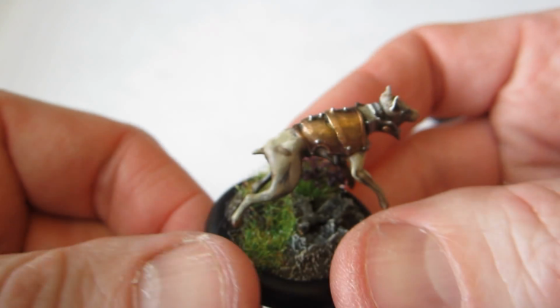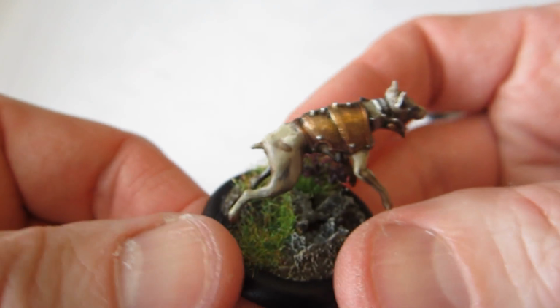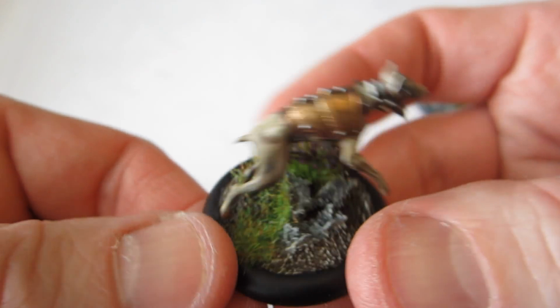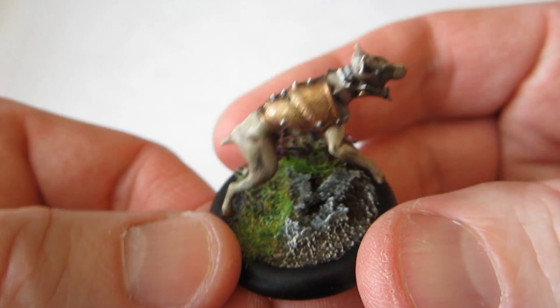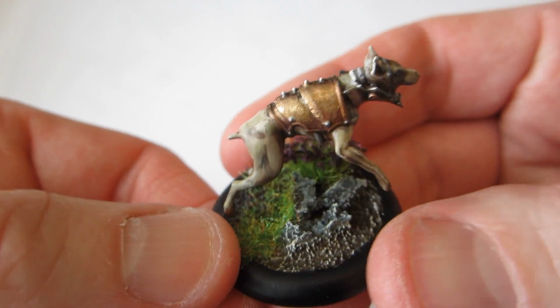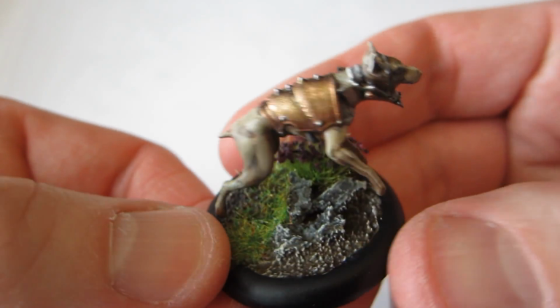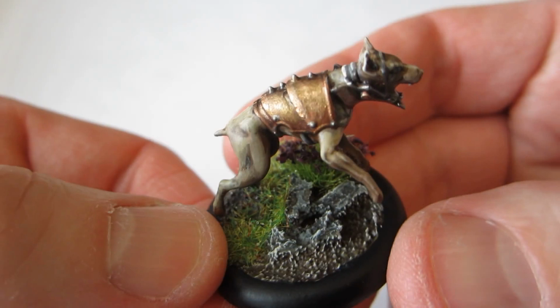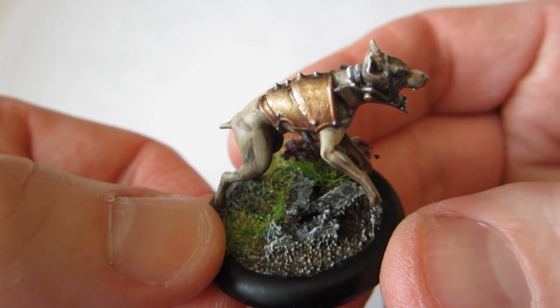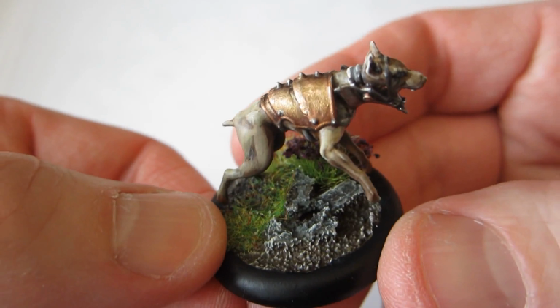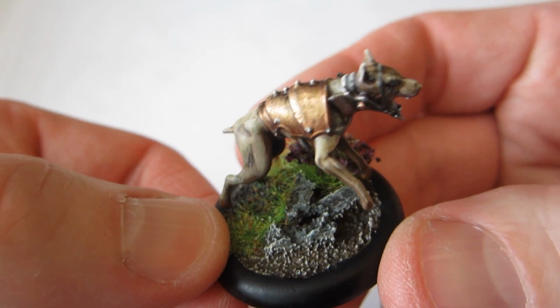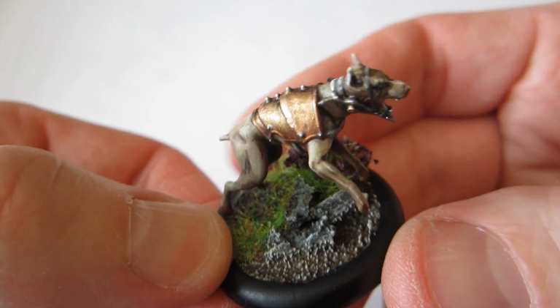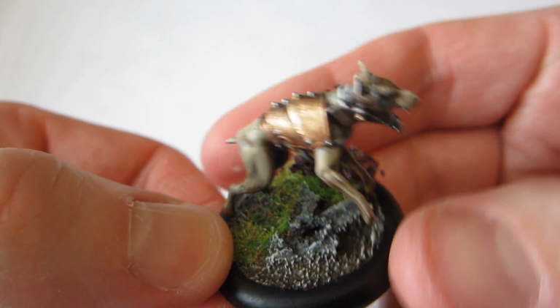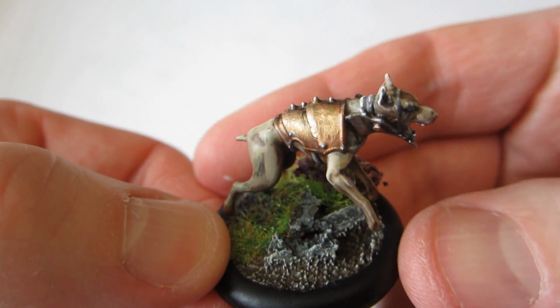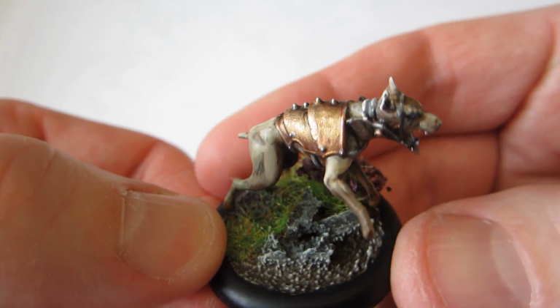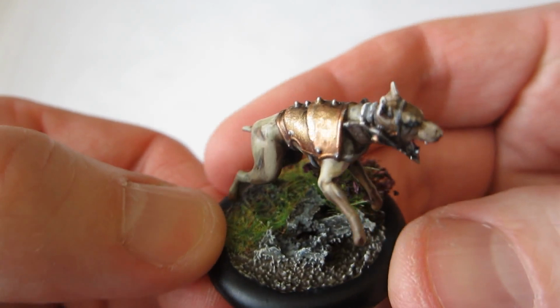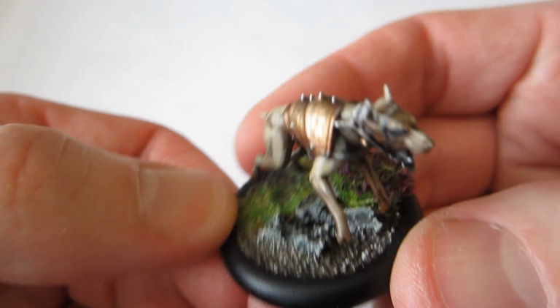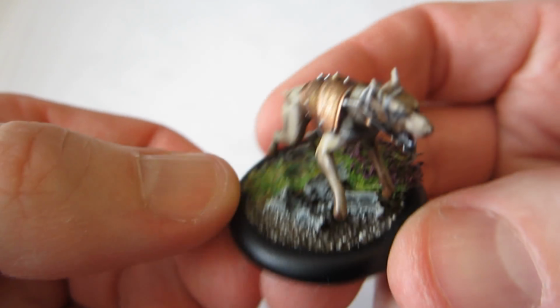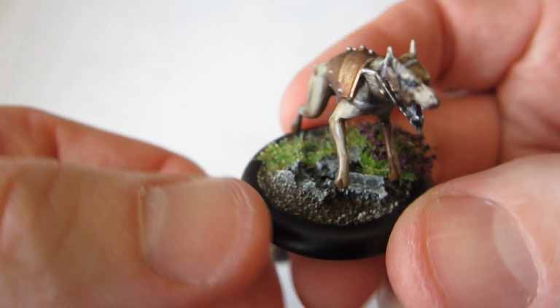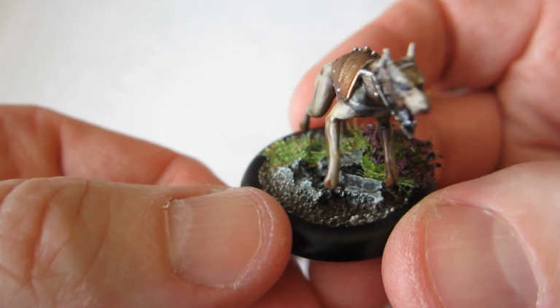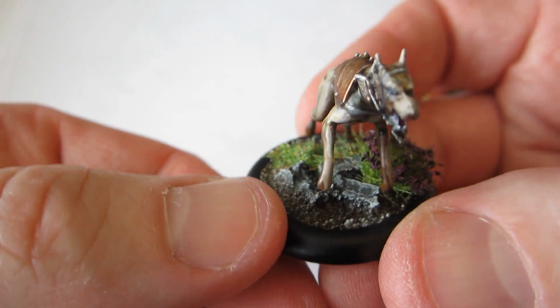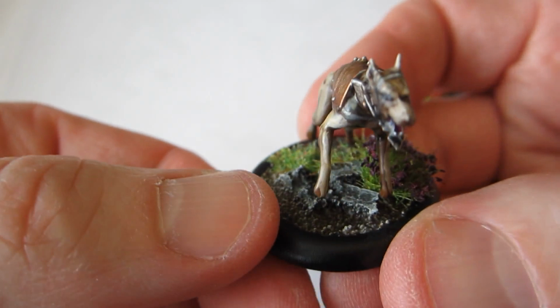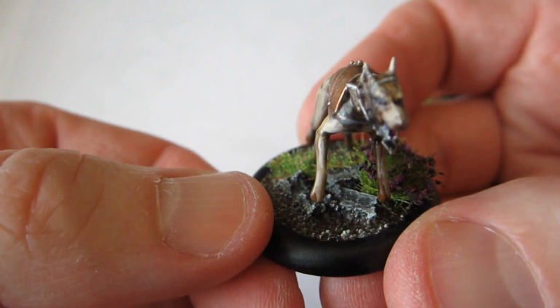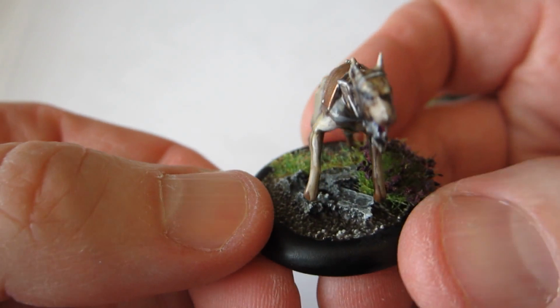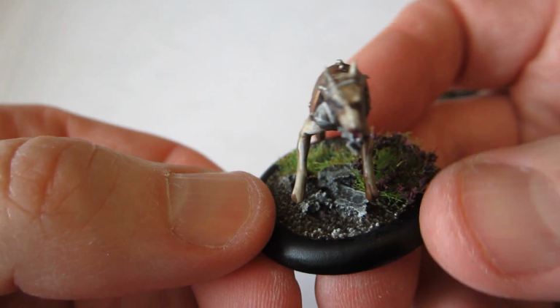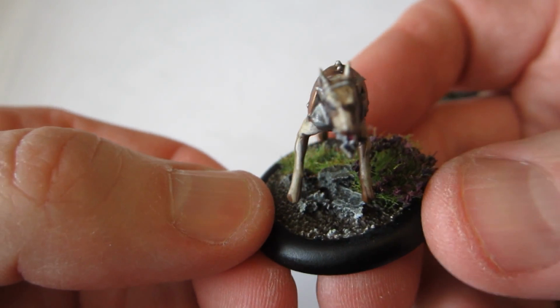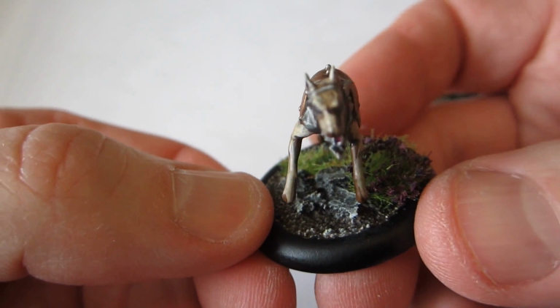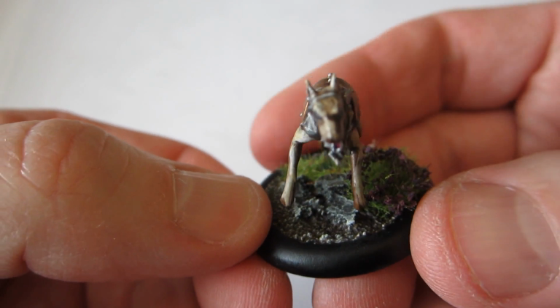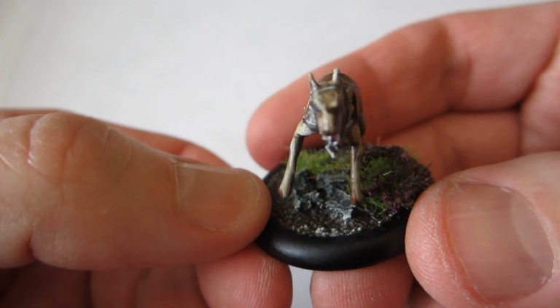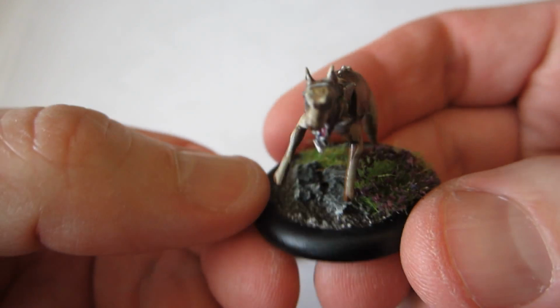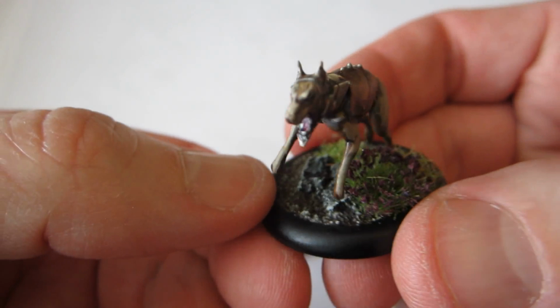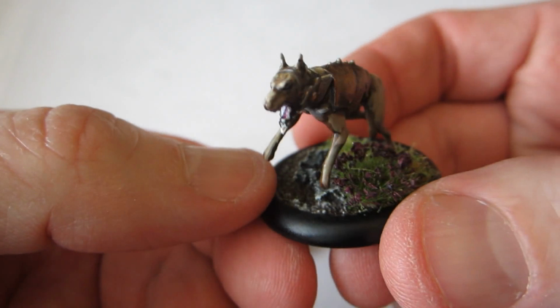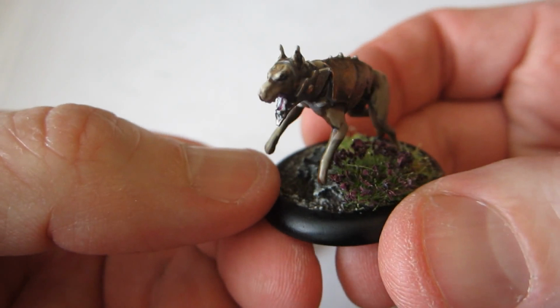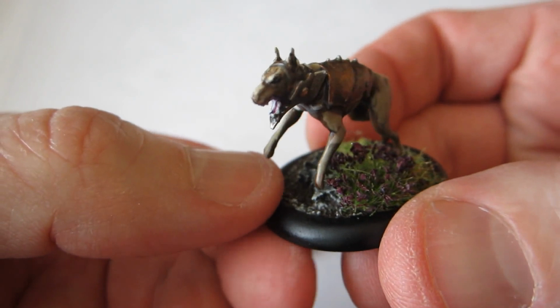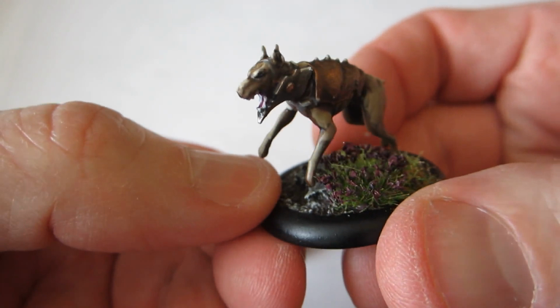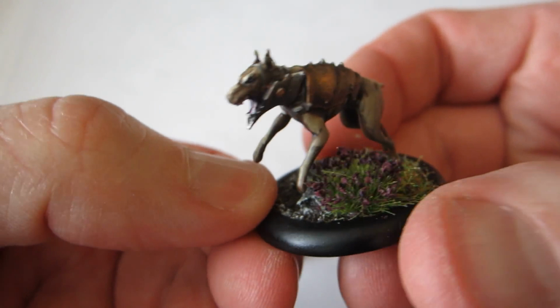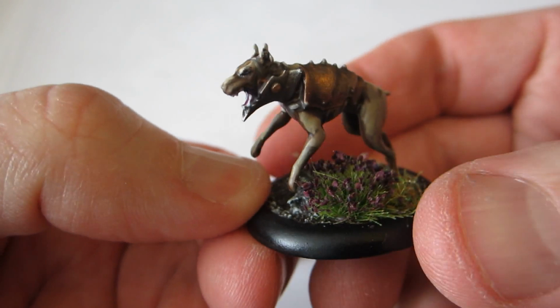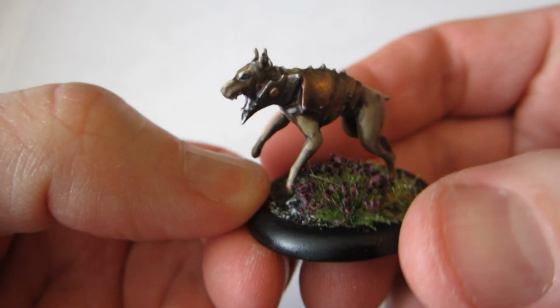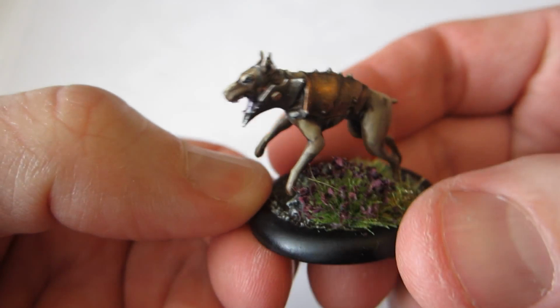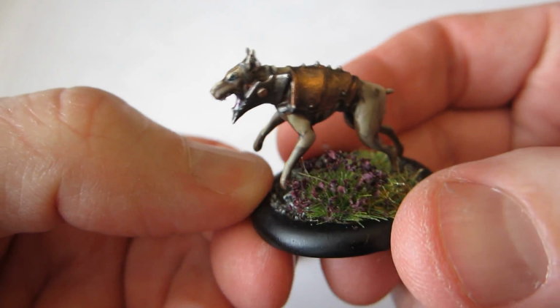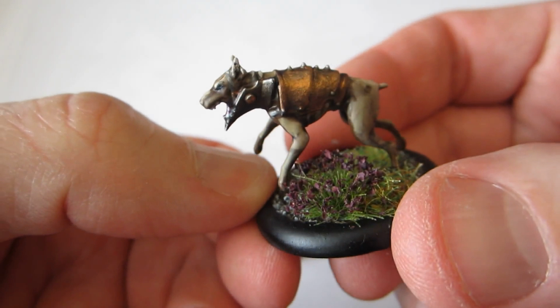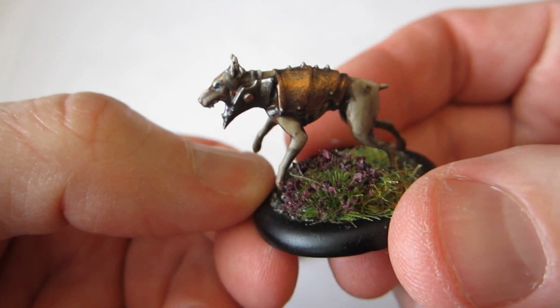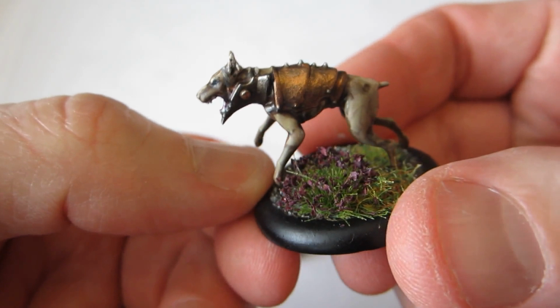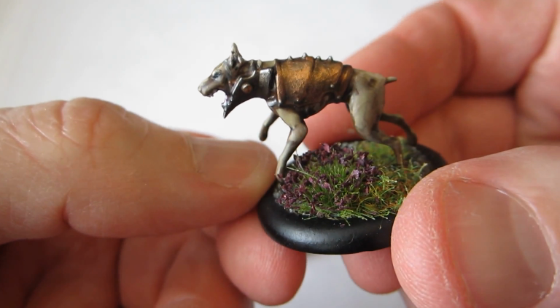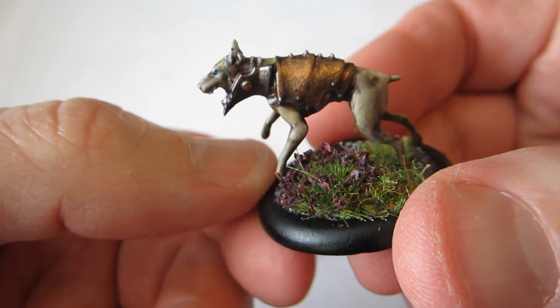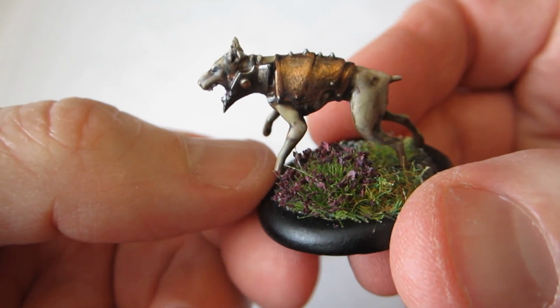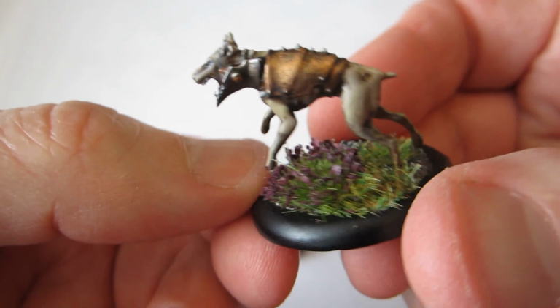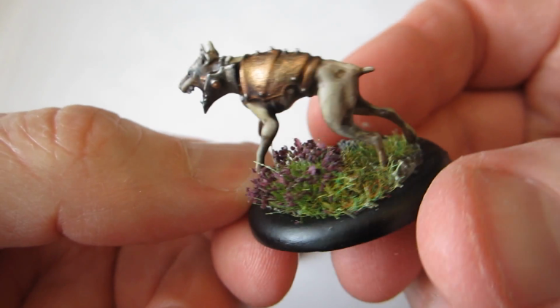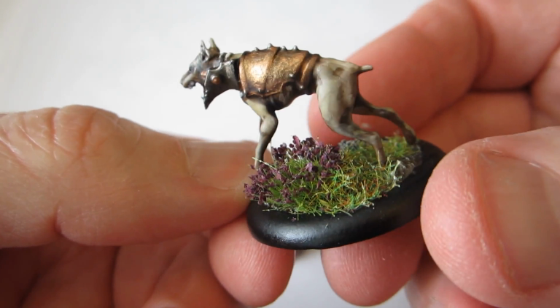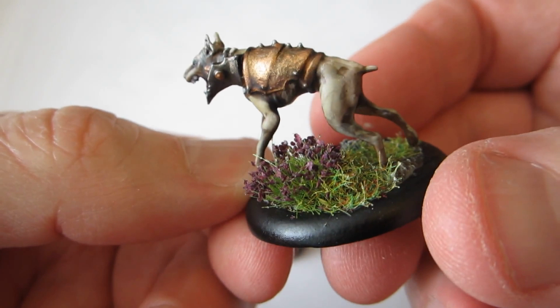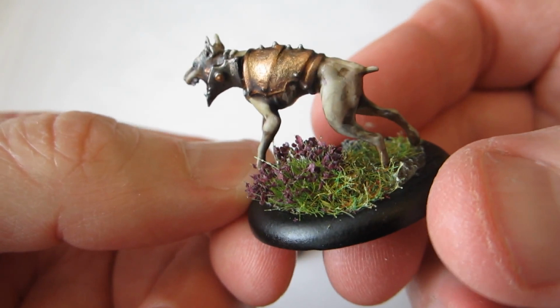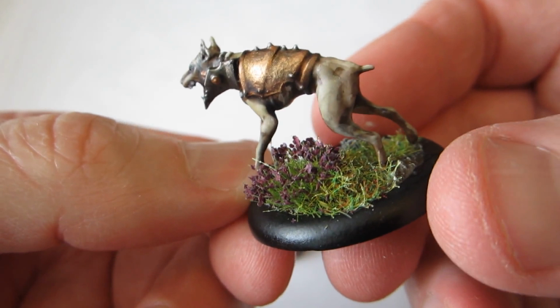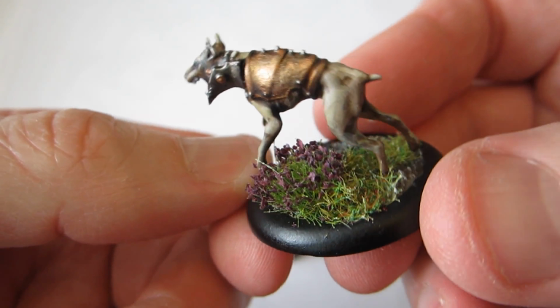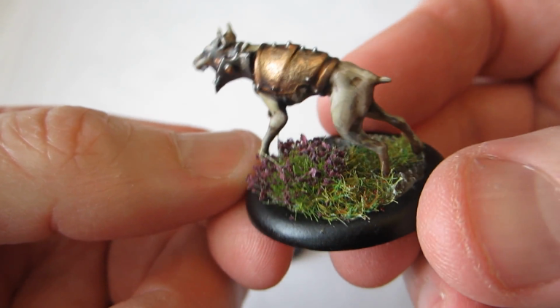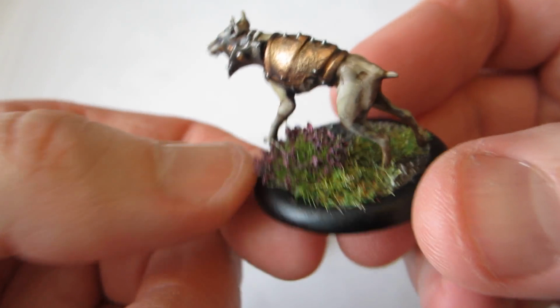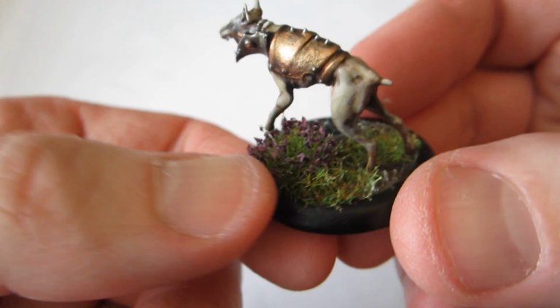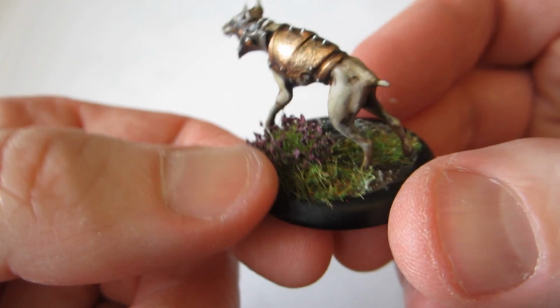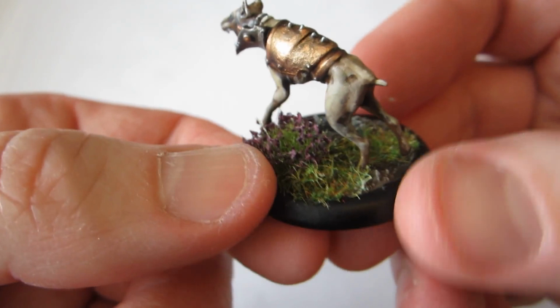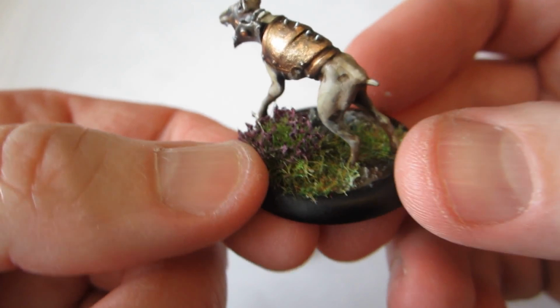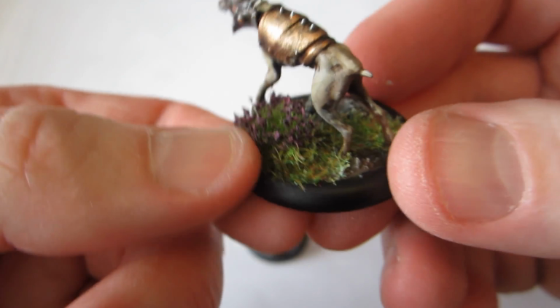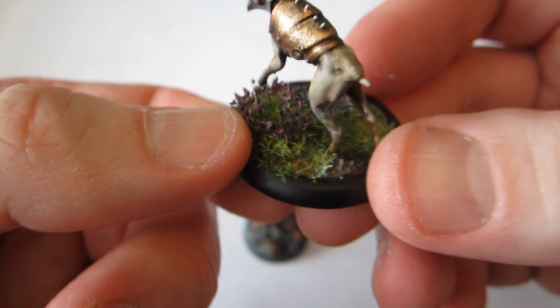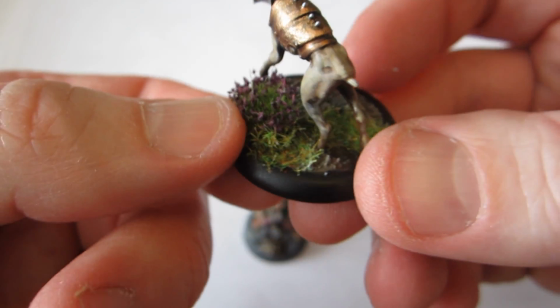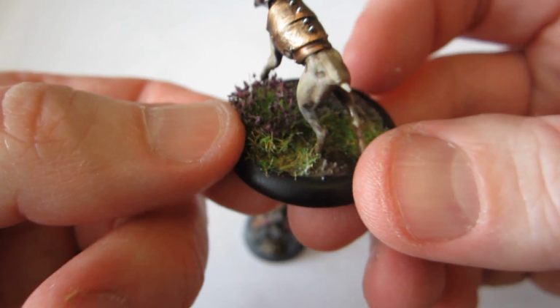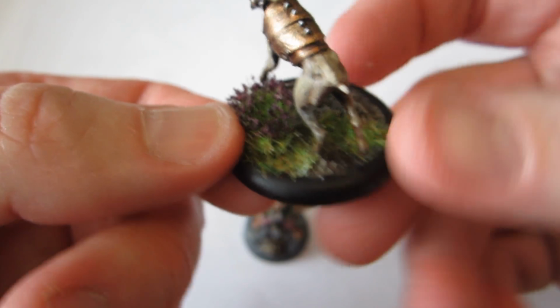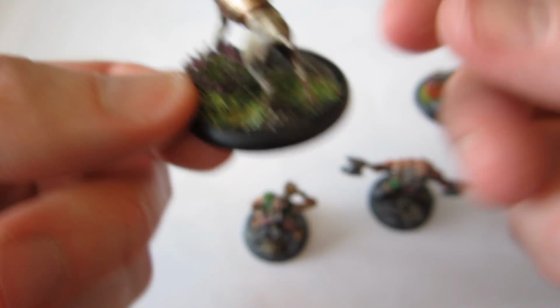This one's perhaps a bit more interesting with his bronze armor. Yeah, just really basic paint jobs.